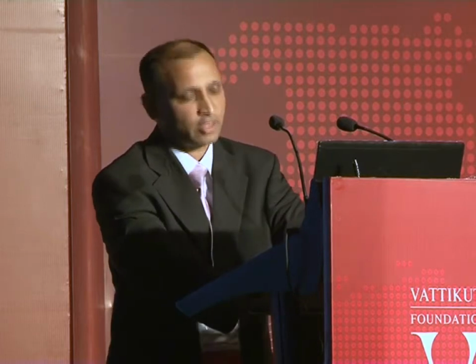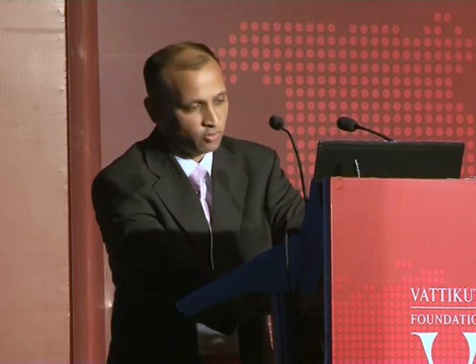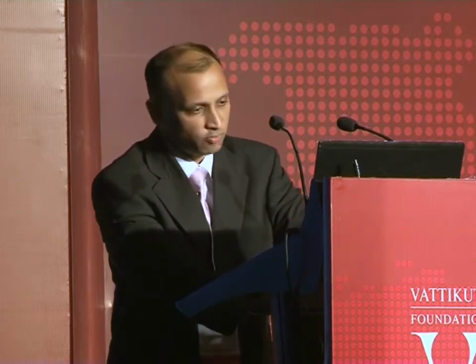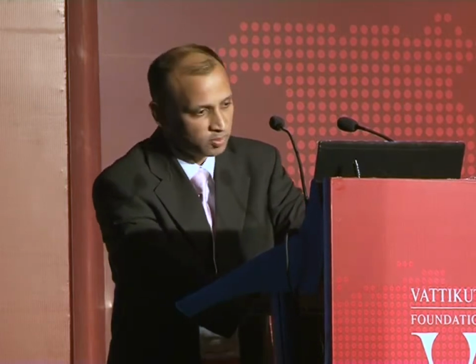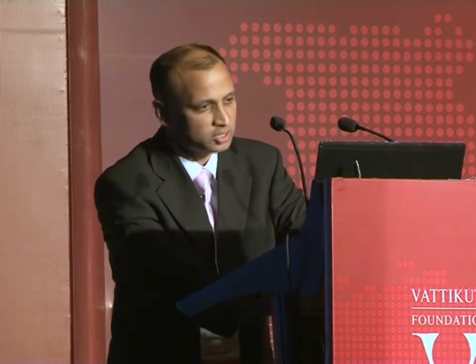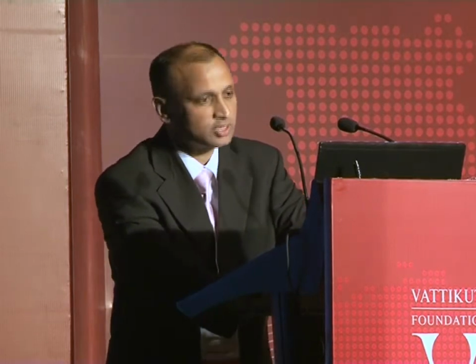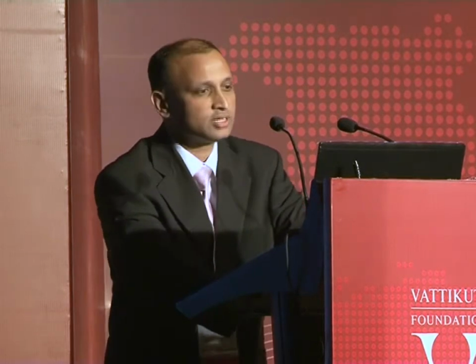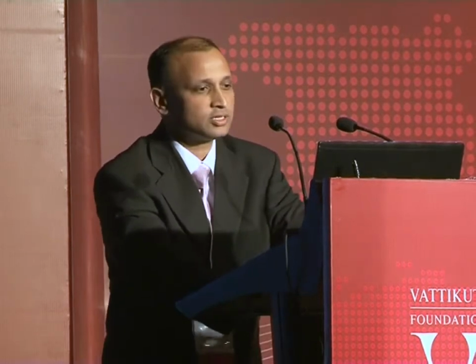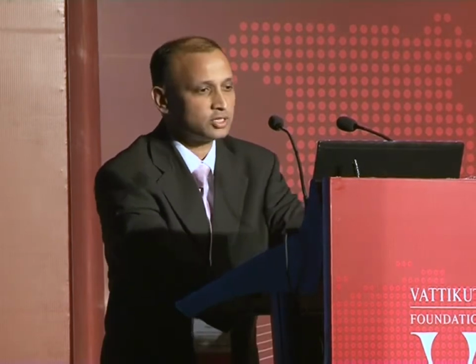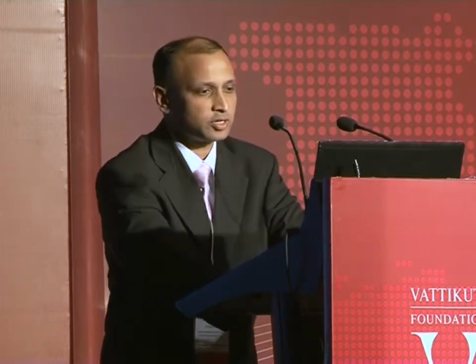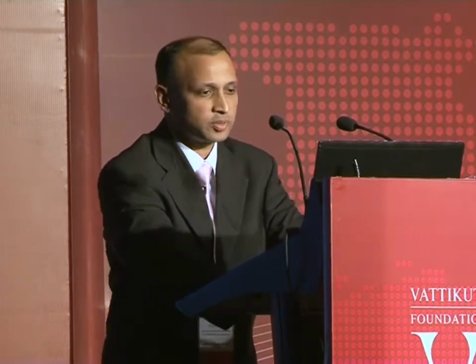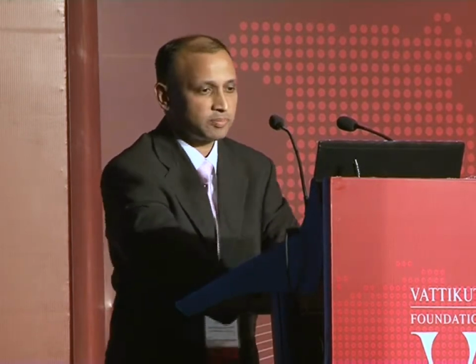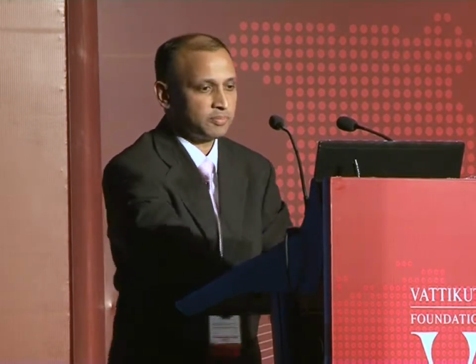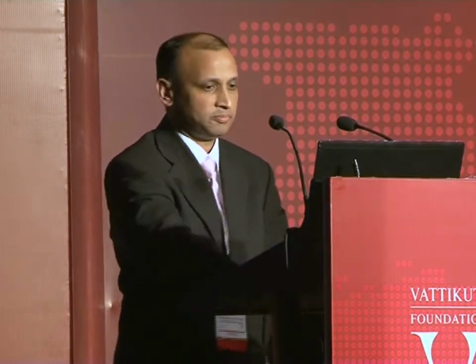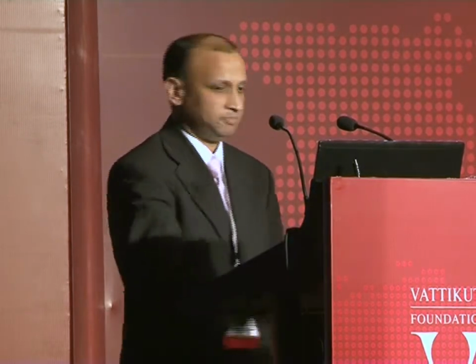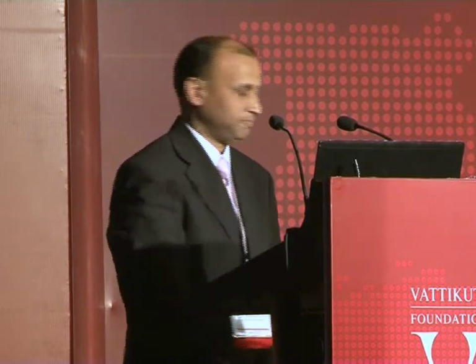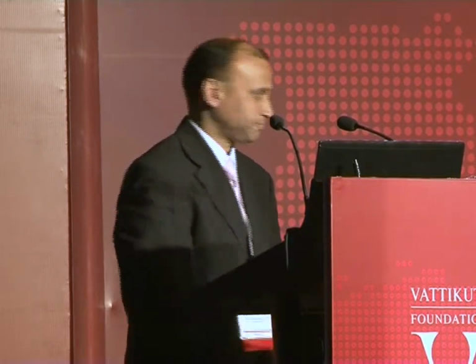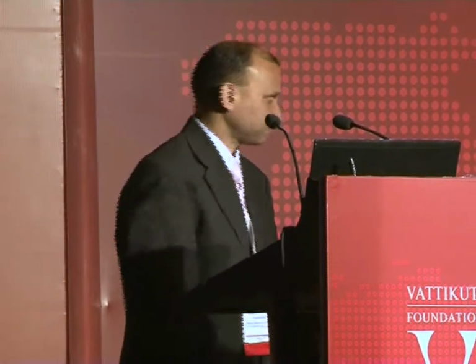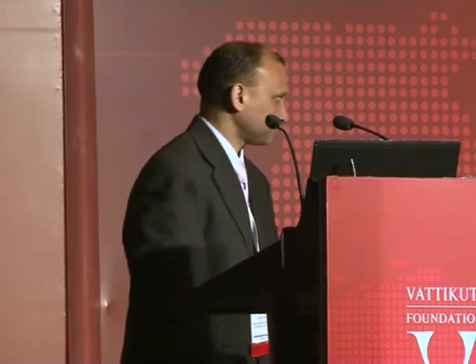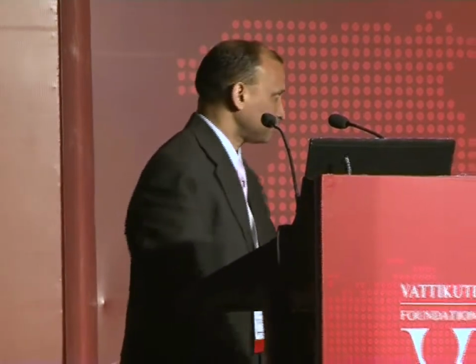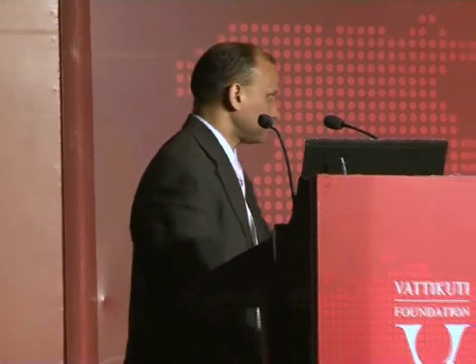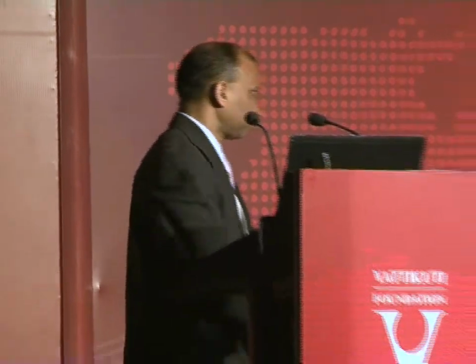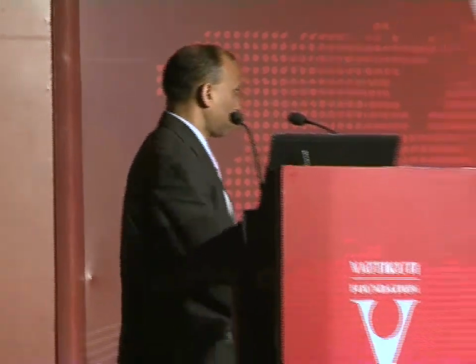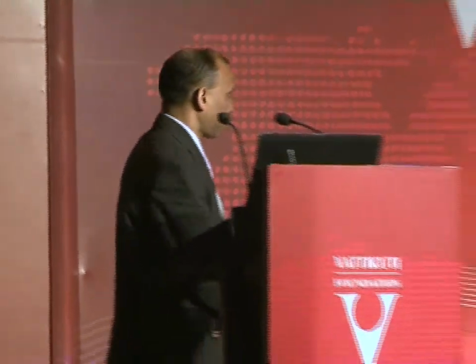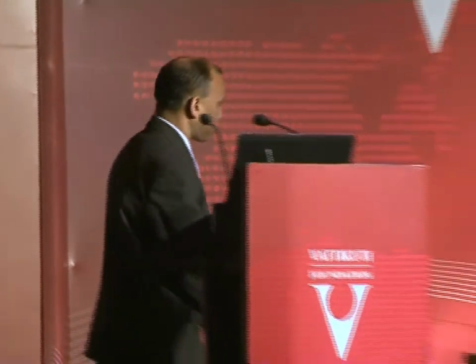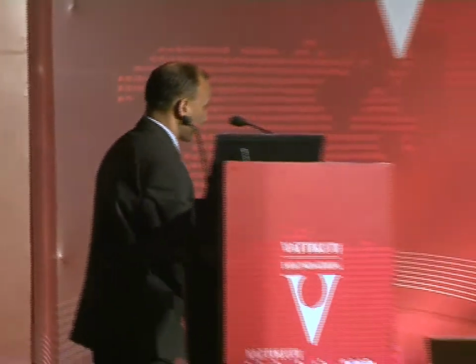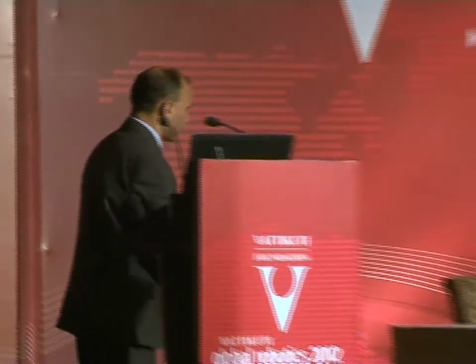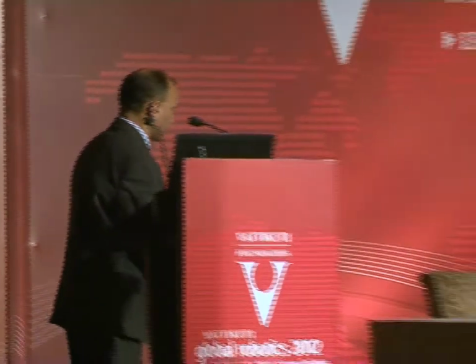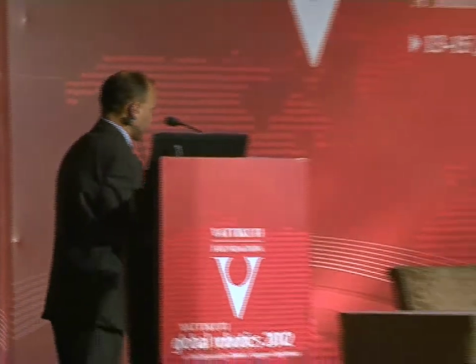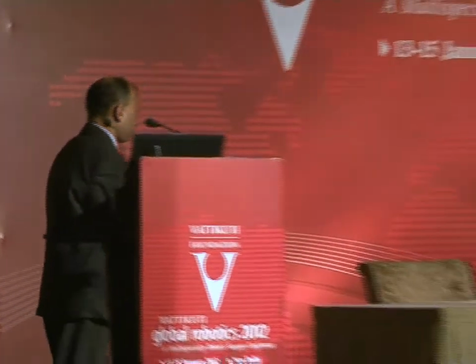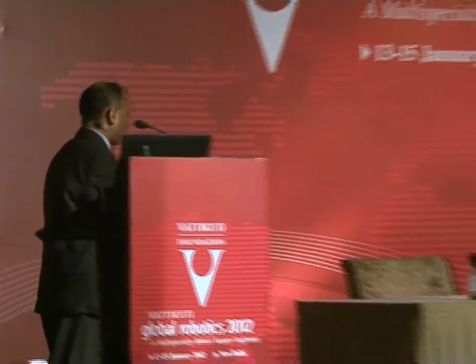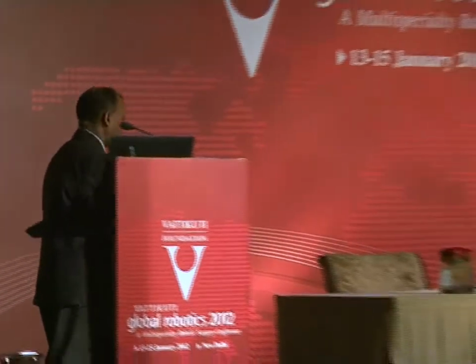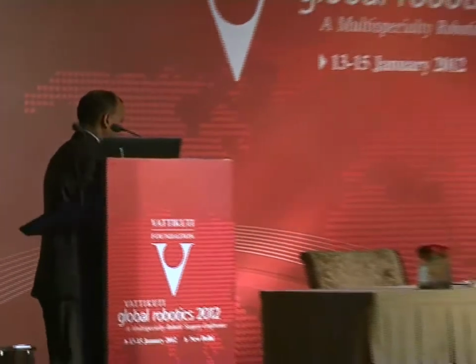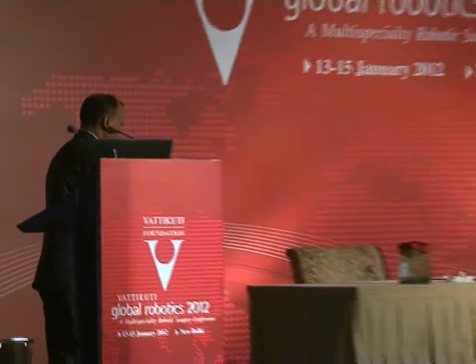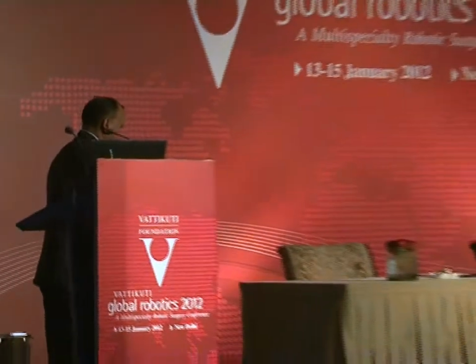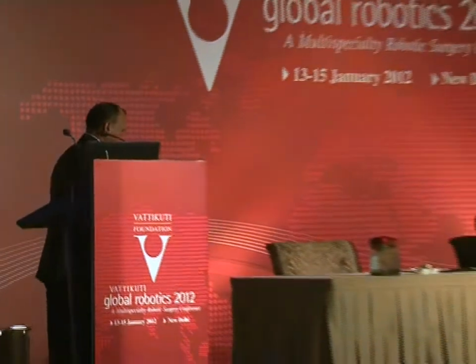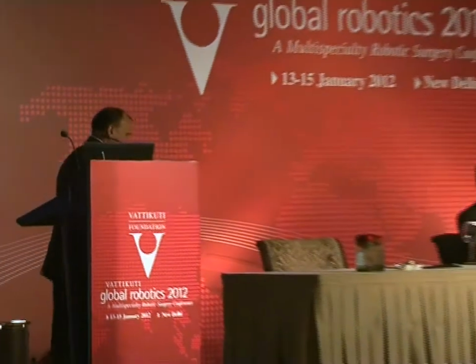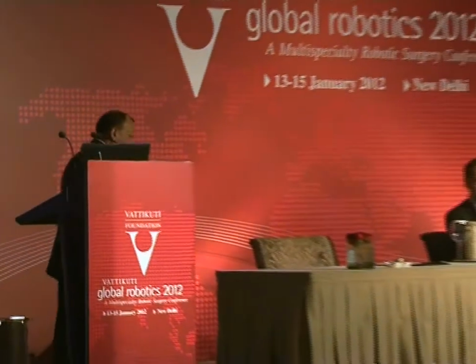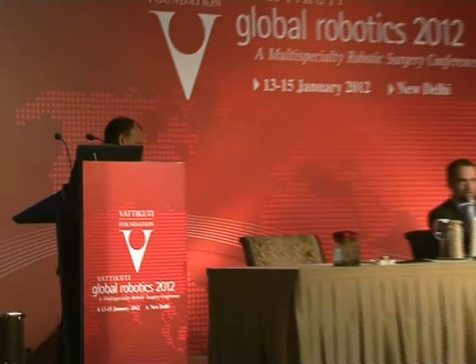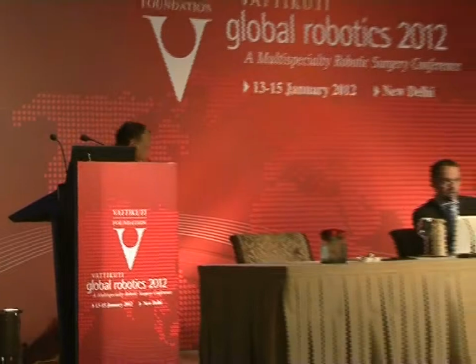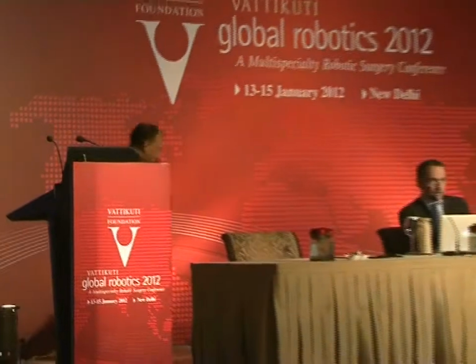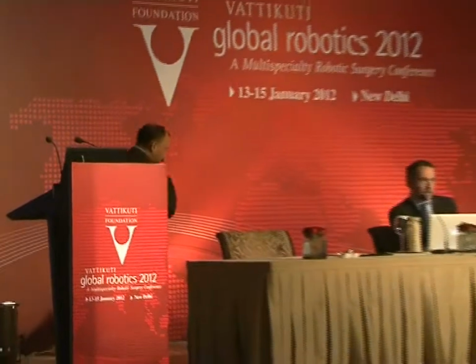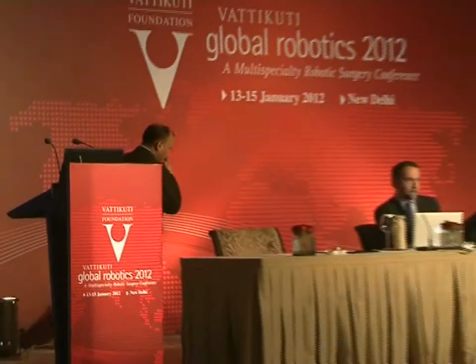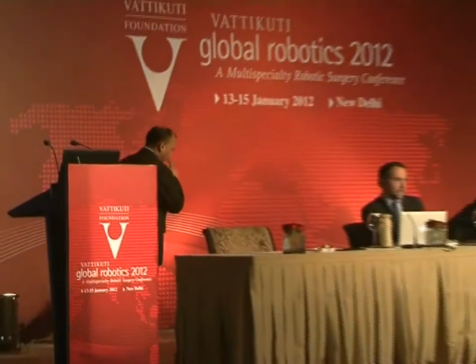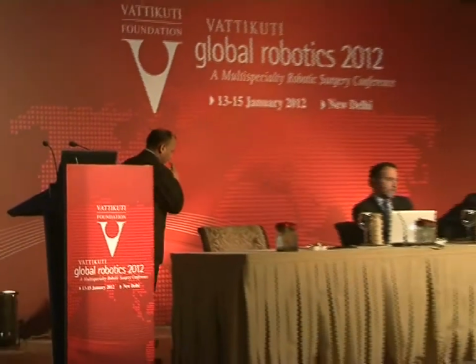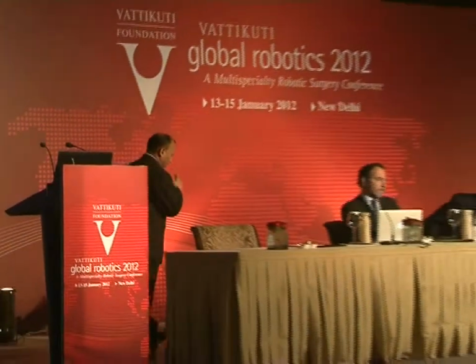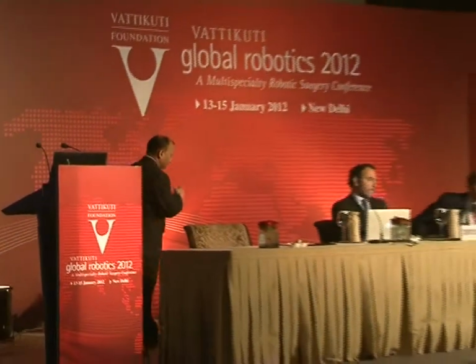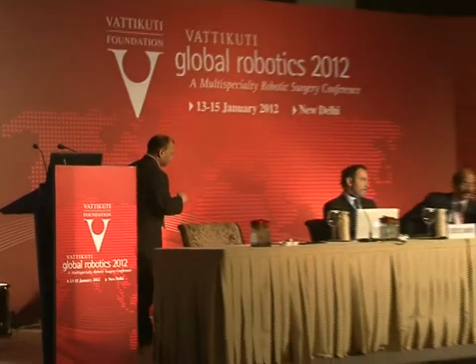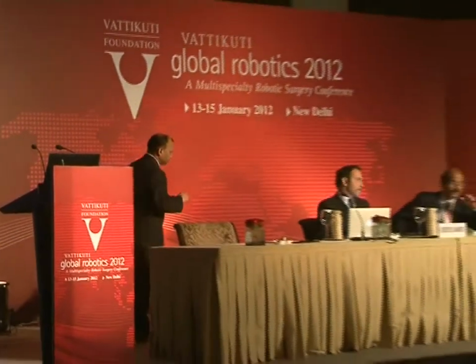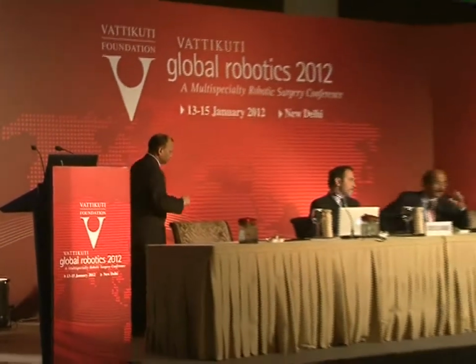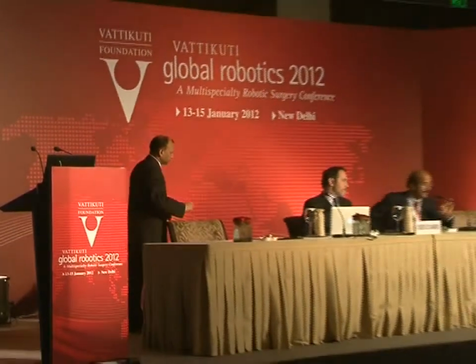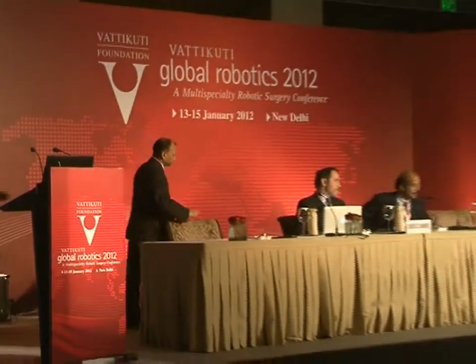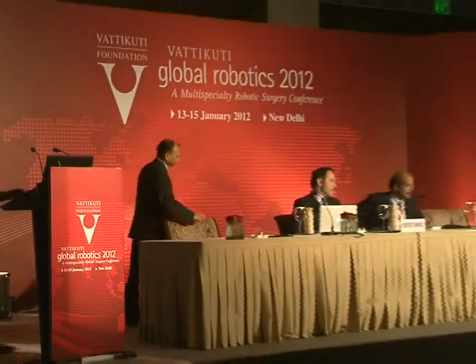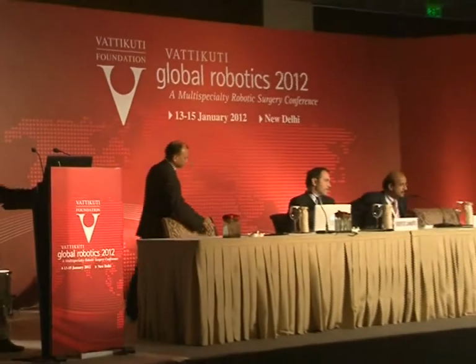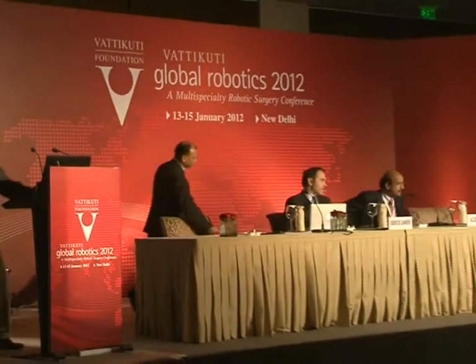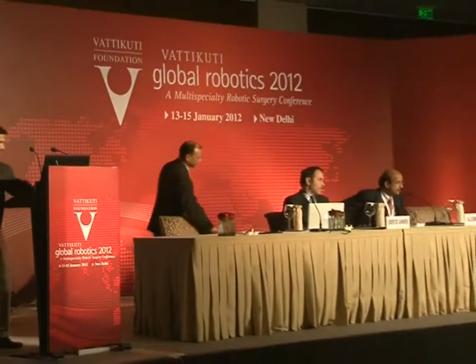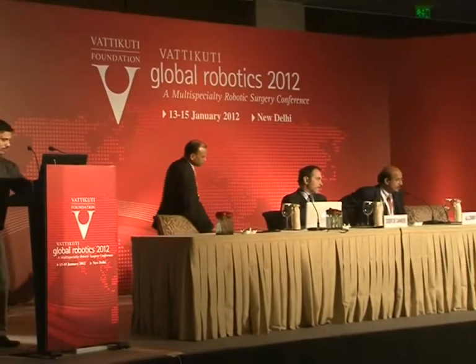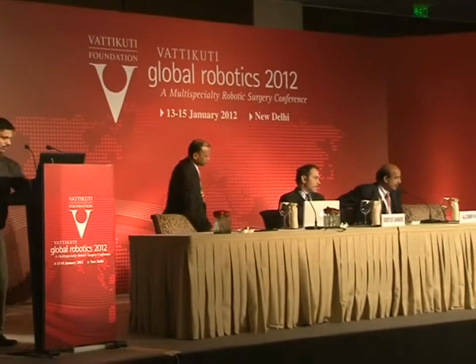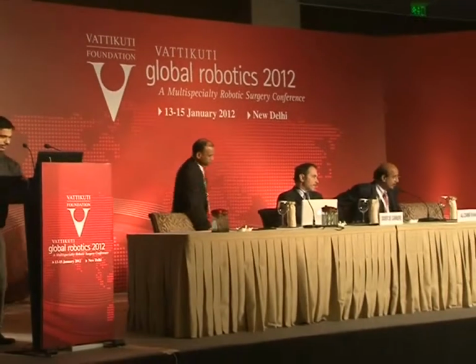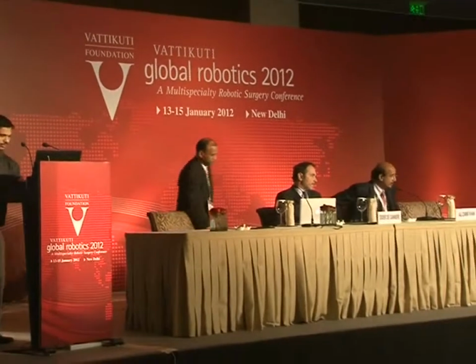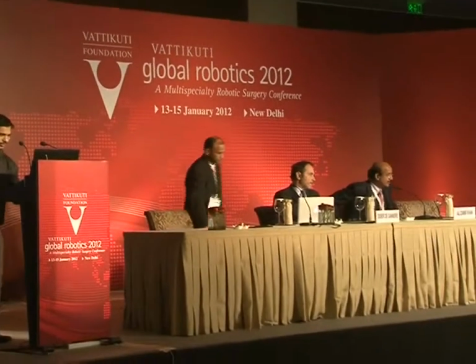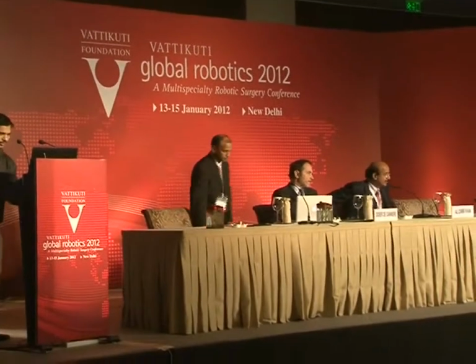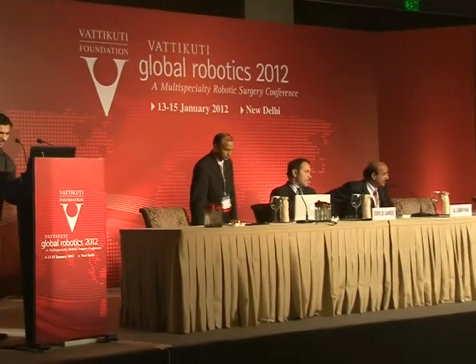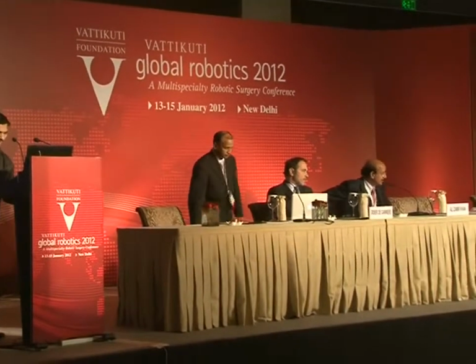Thank you very much ladies and gentlemen. Thank you Dr. Khan for an excellent talk. We will now request any questions from the audience.